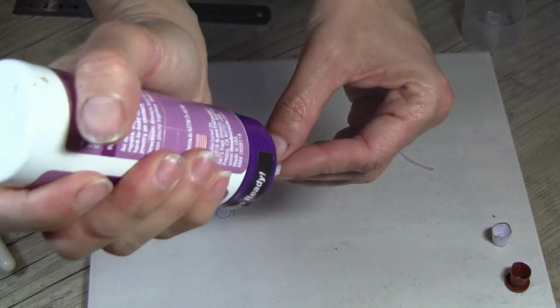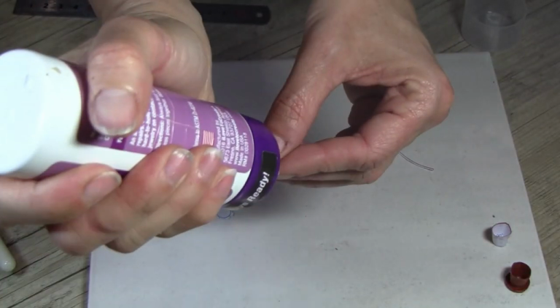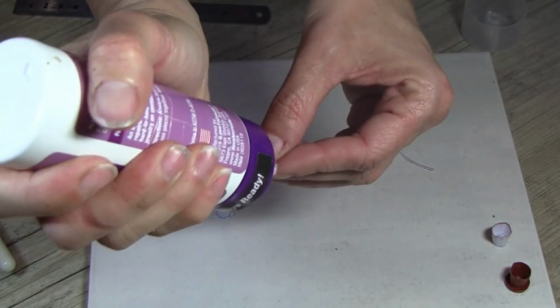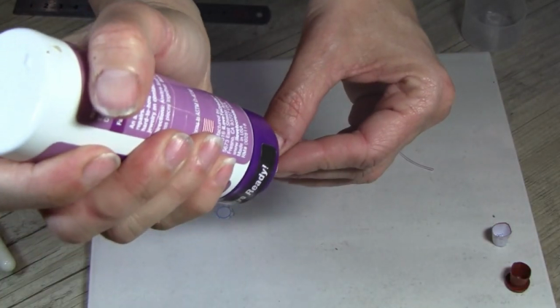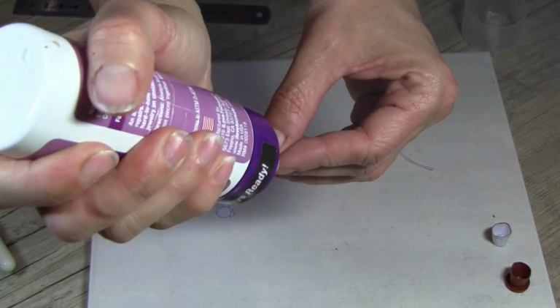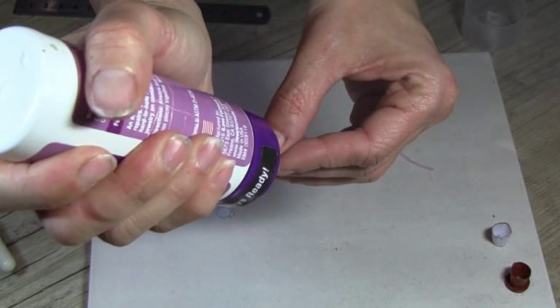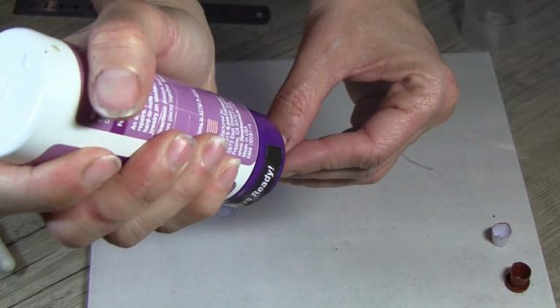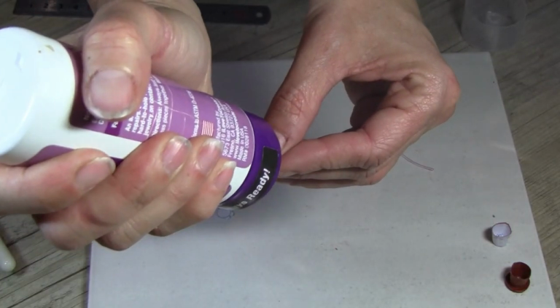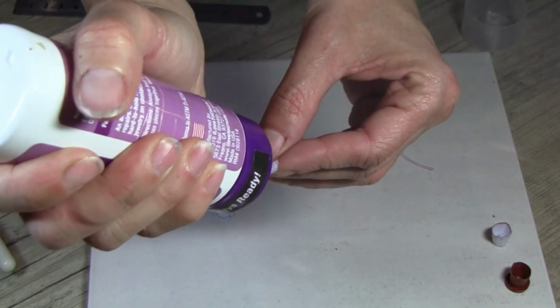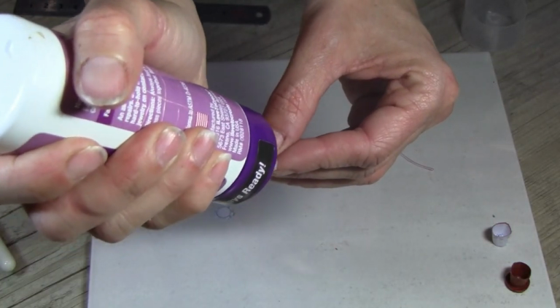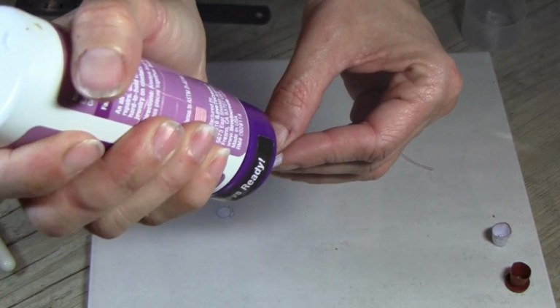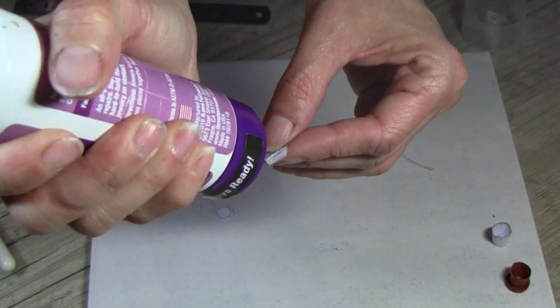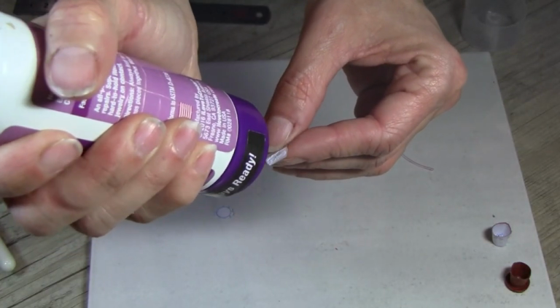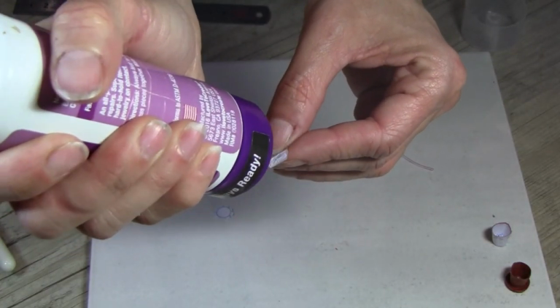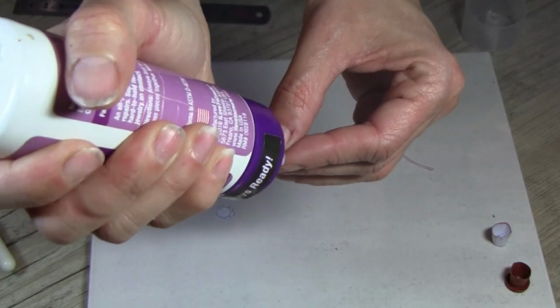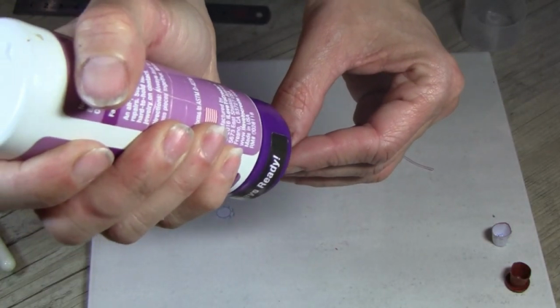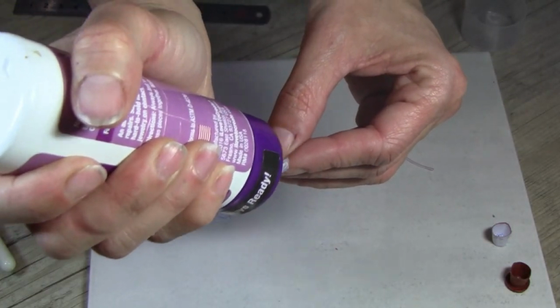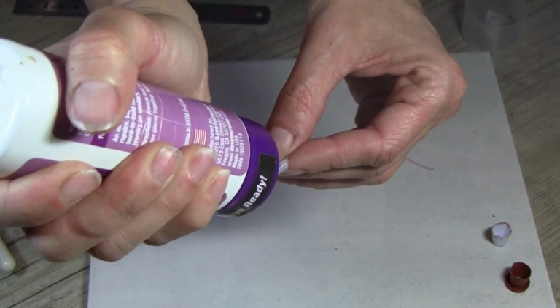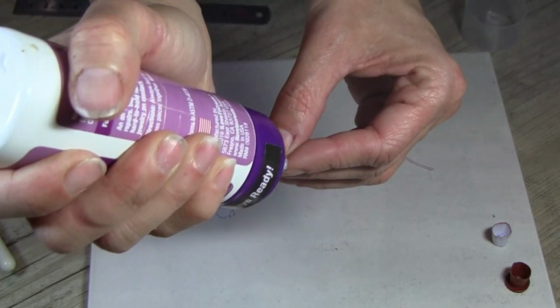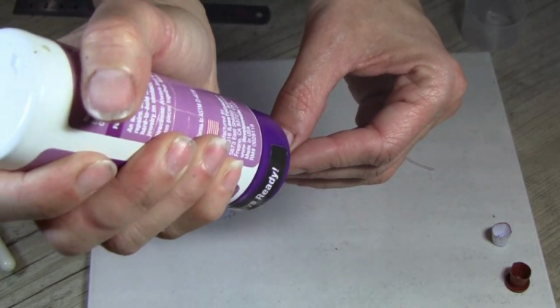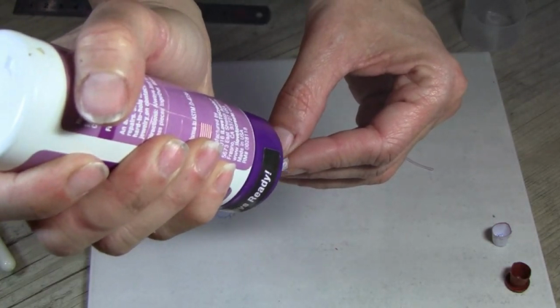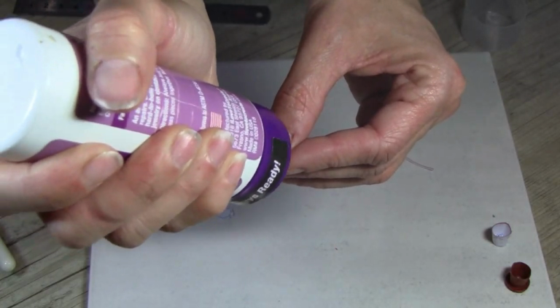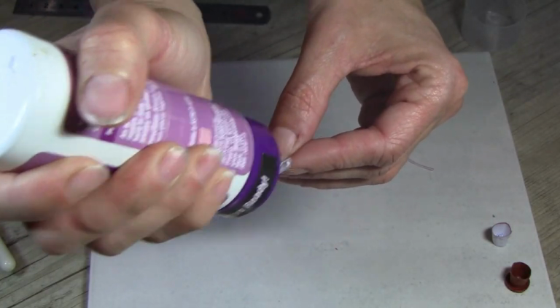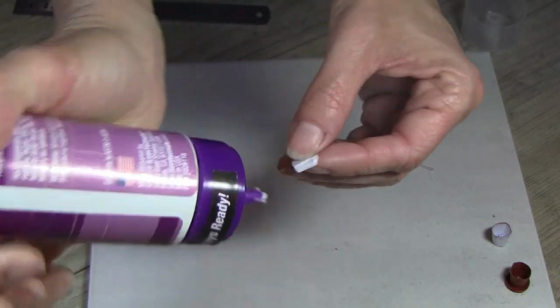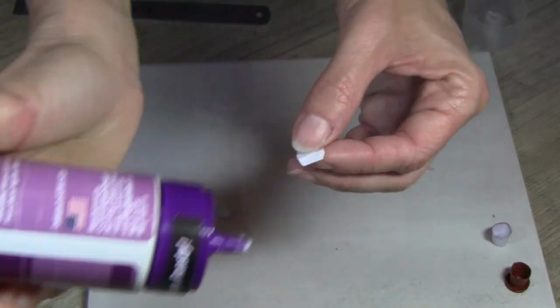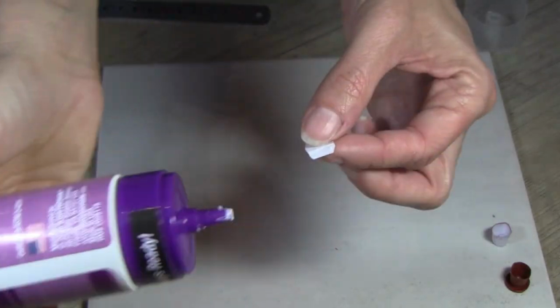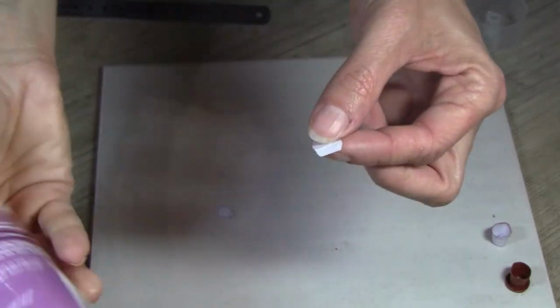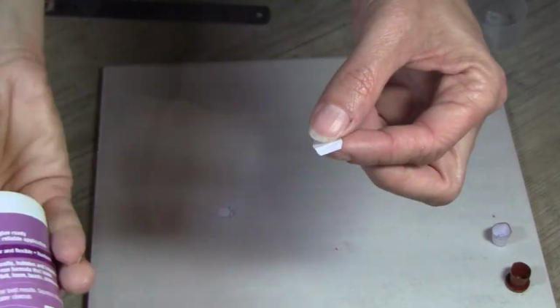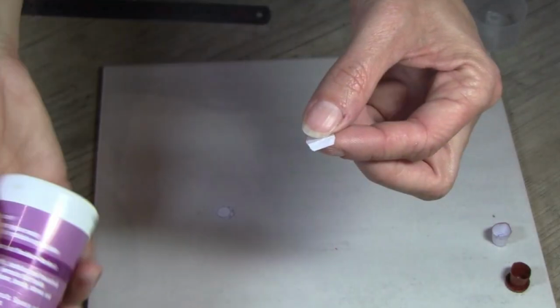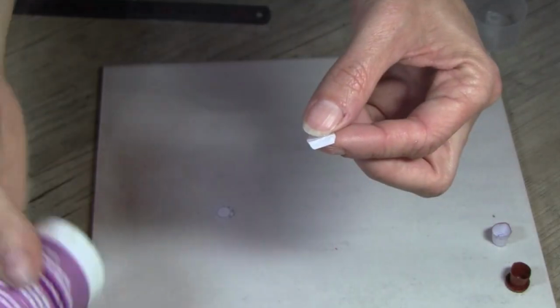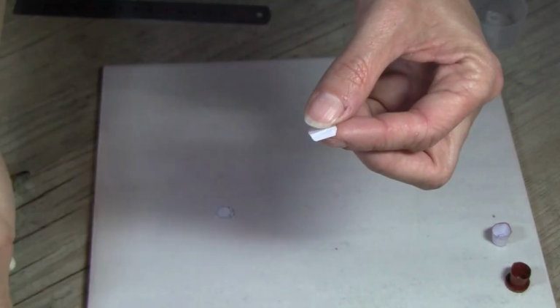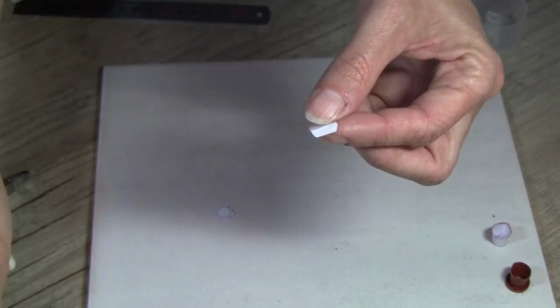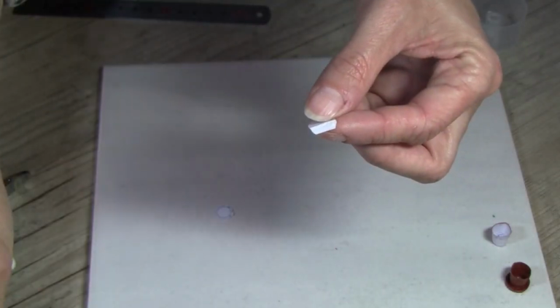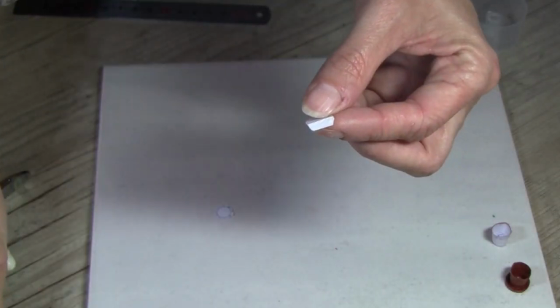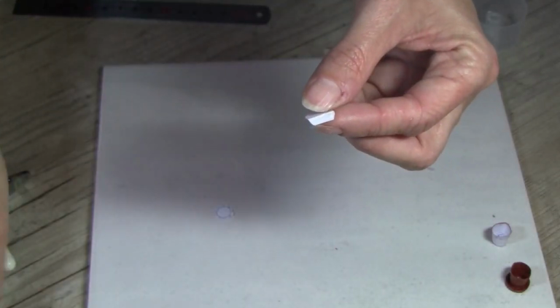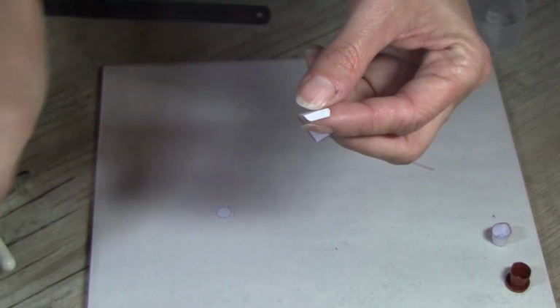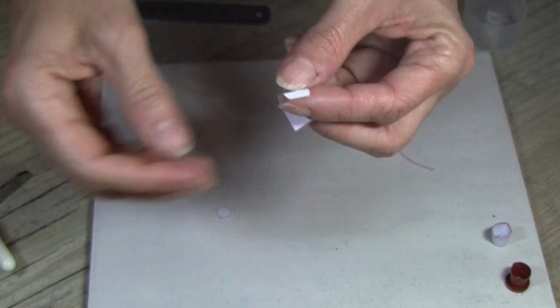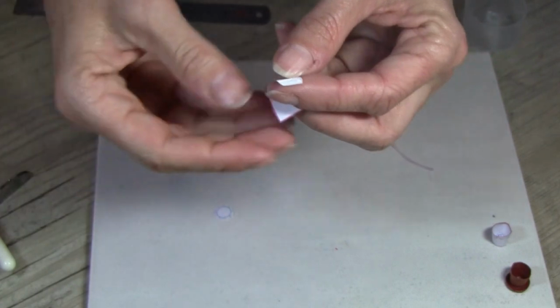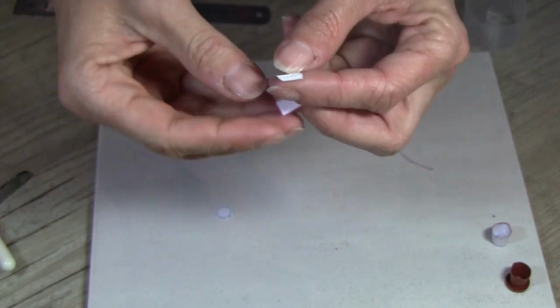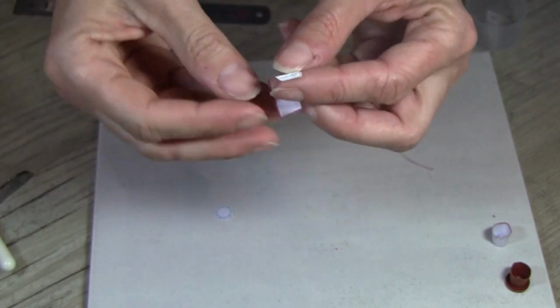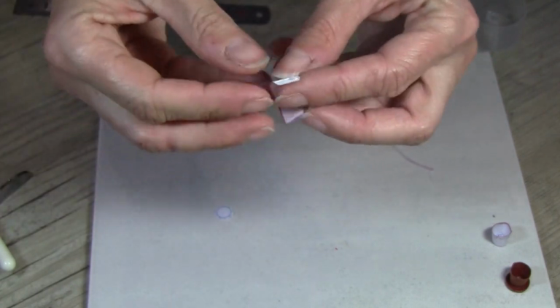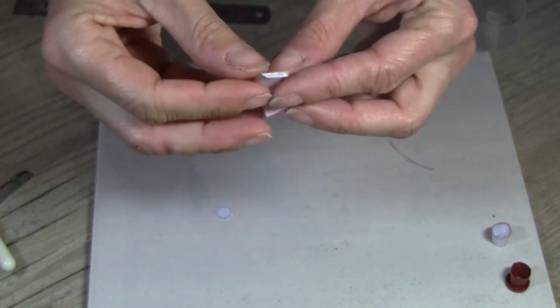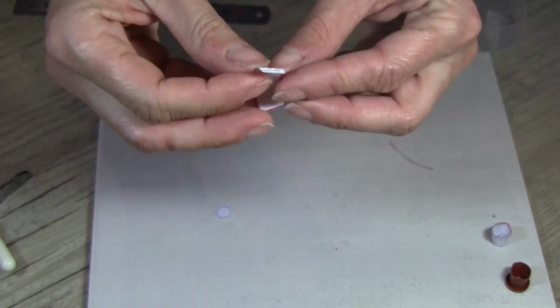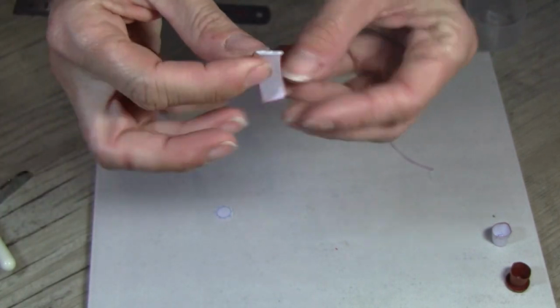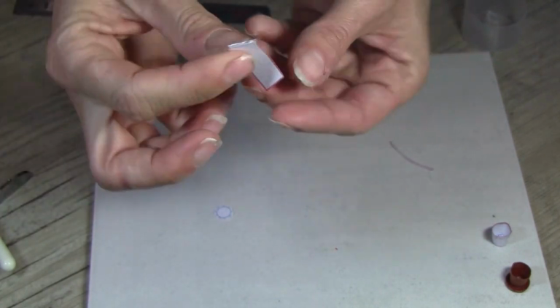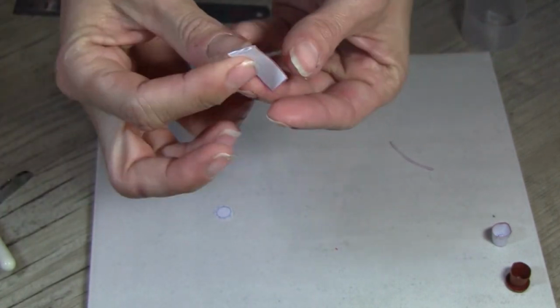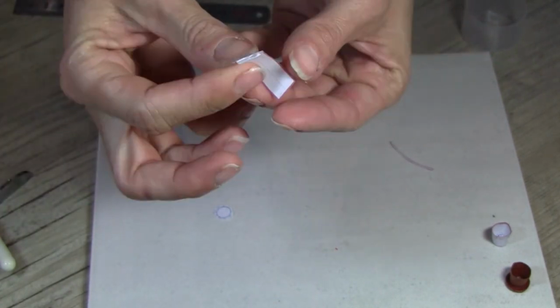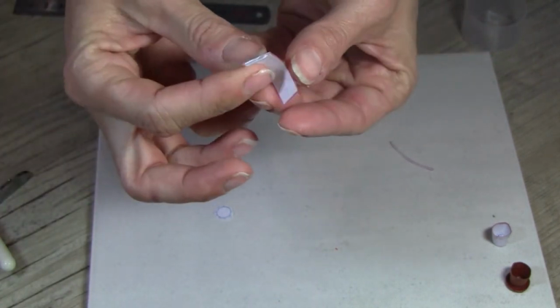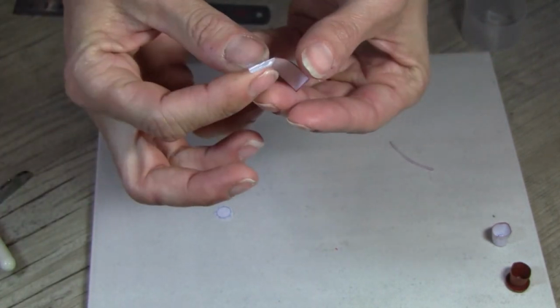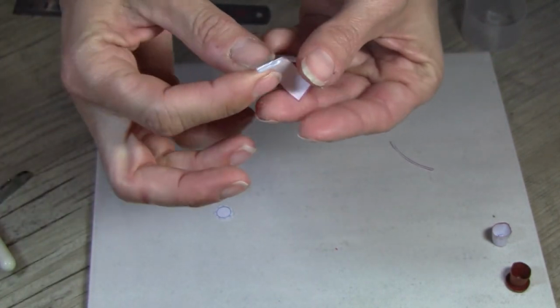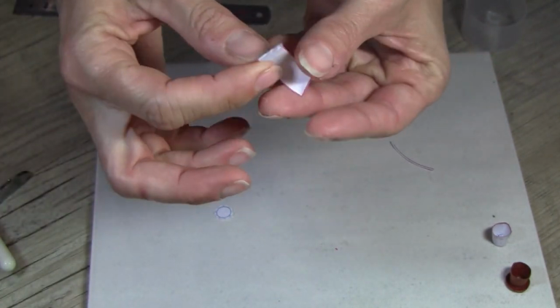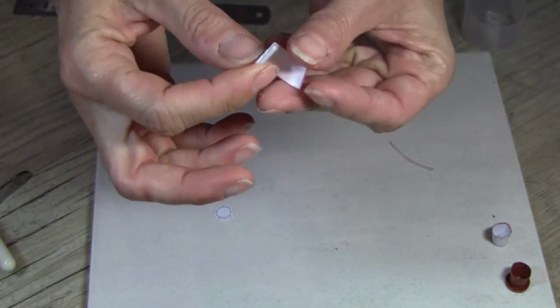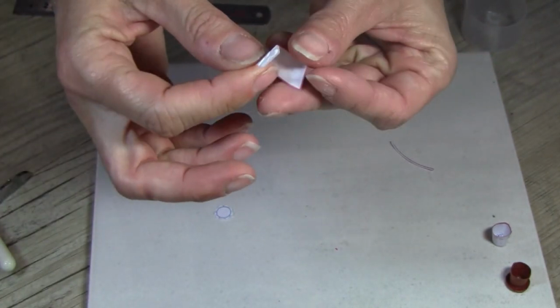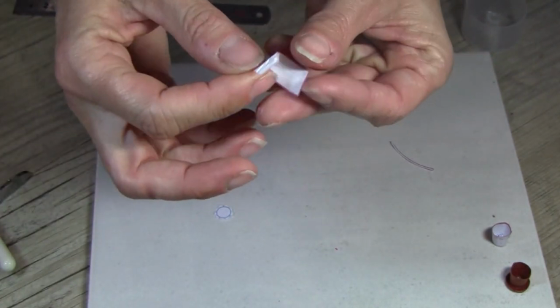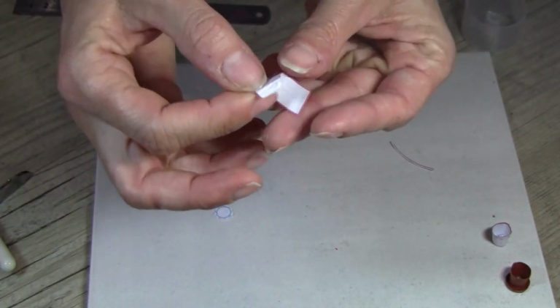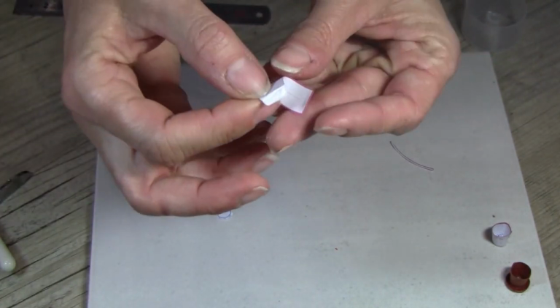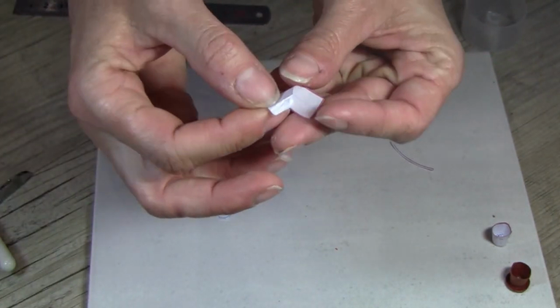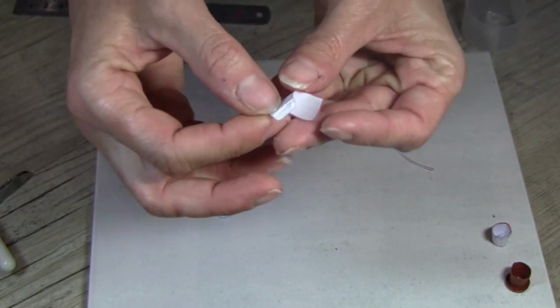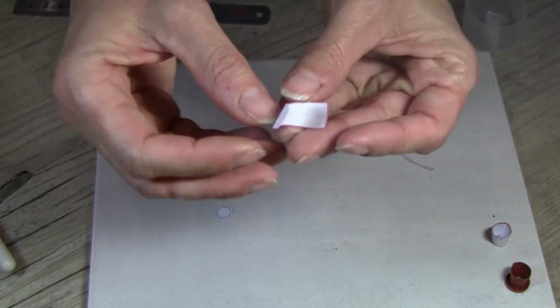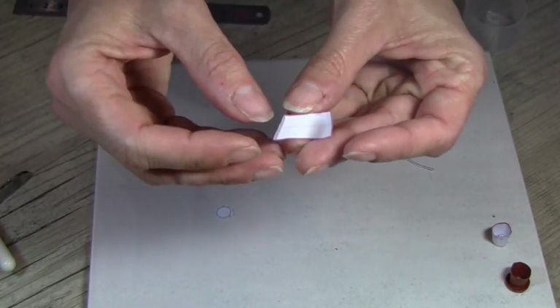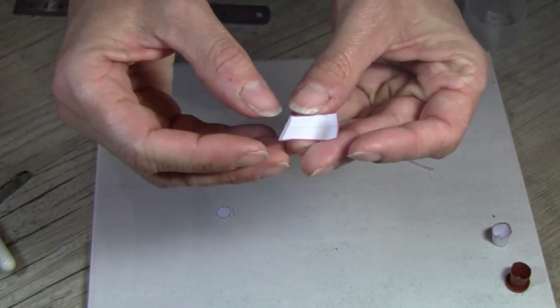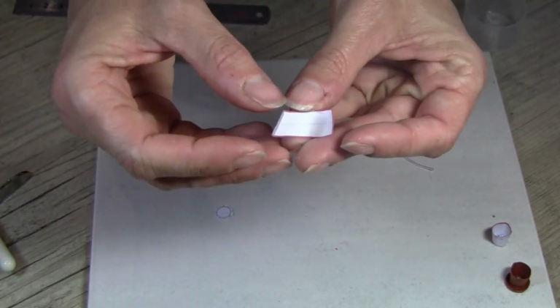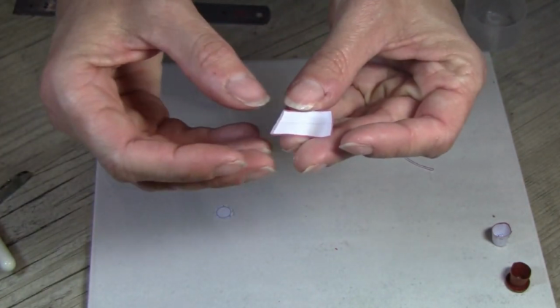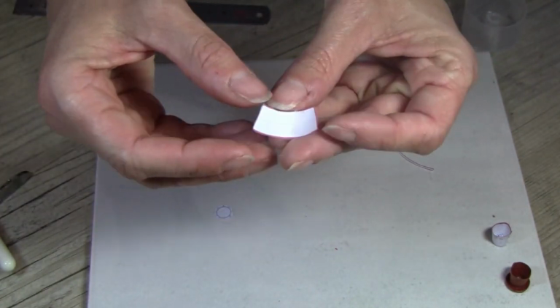I love tacky glue because it holds the paper immediately but allows me to remove it and do some adjustments while it dries.